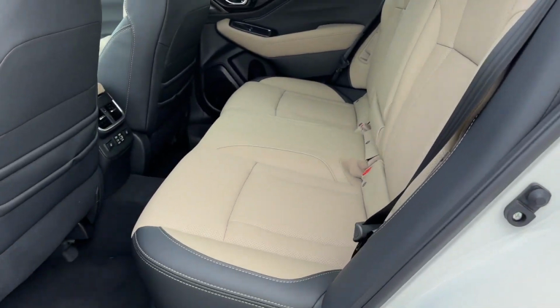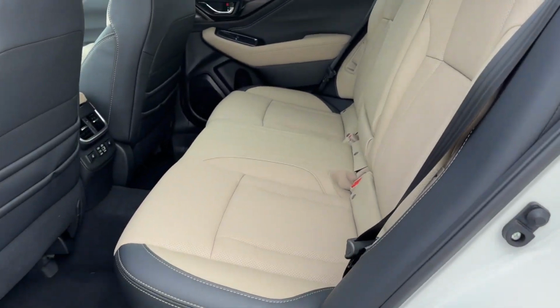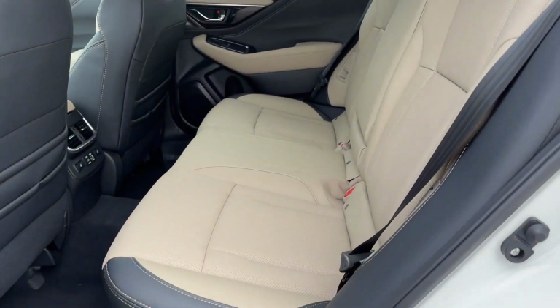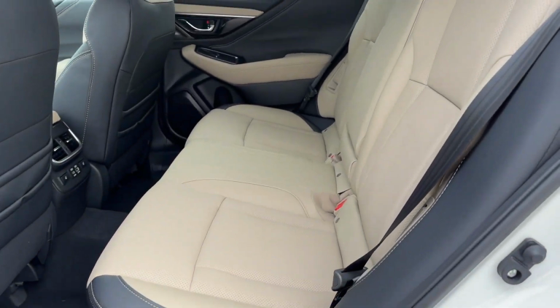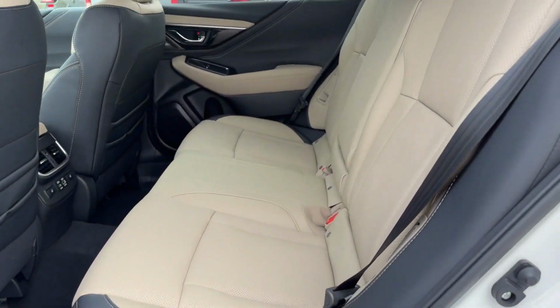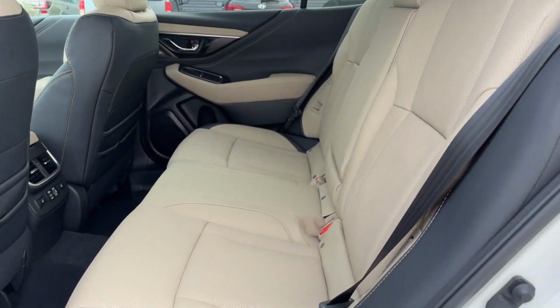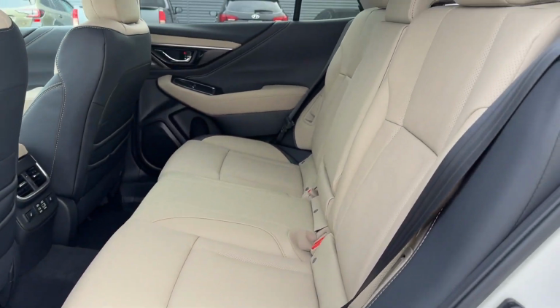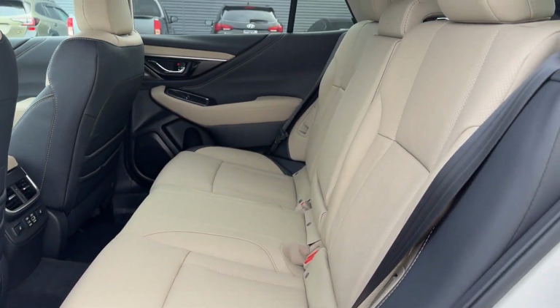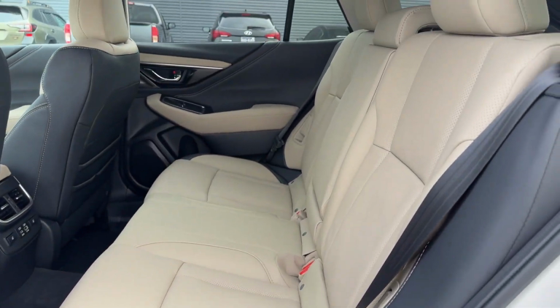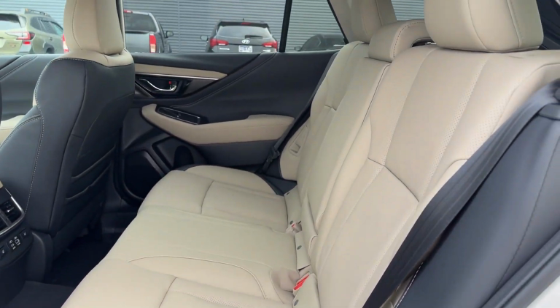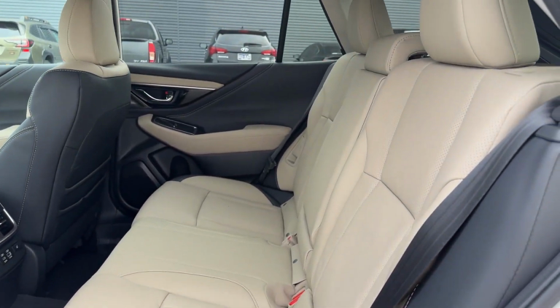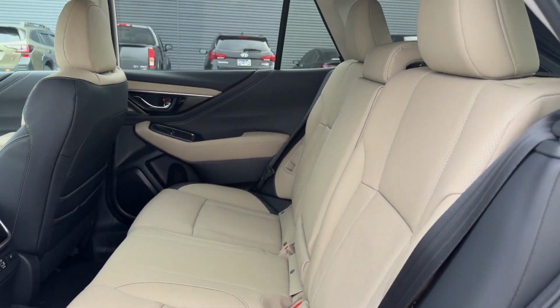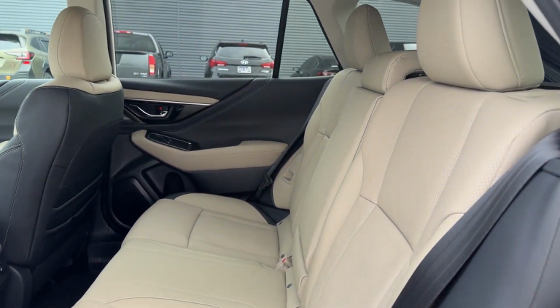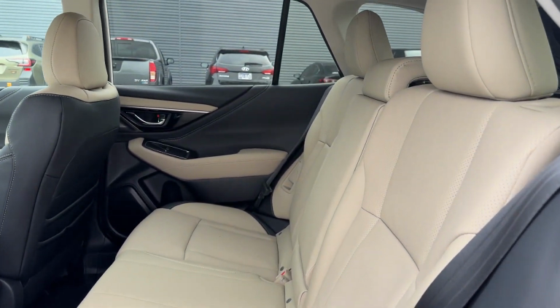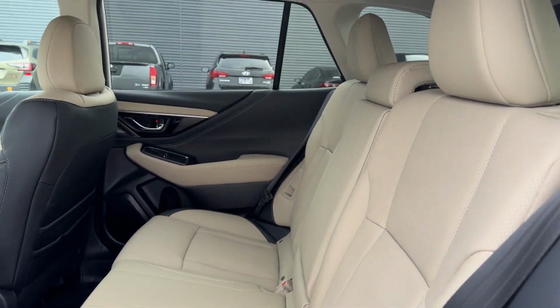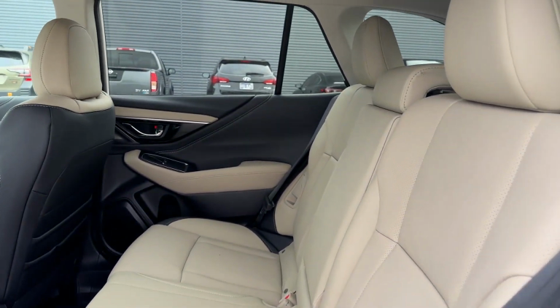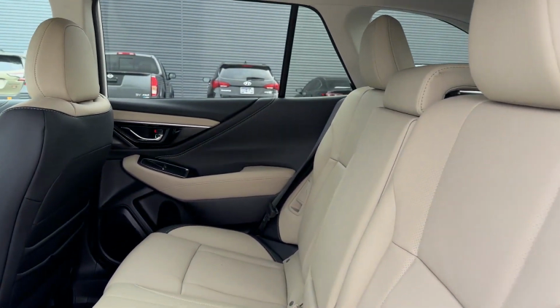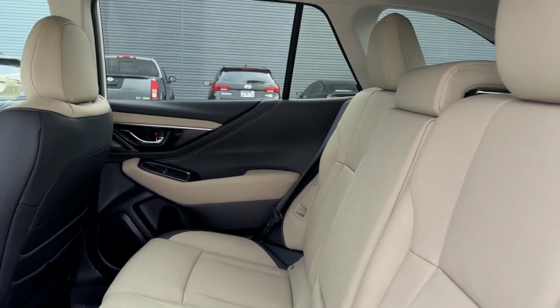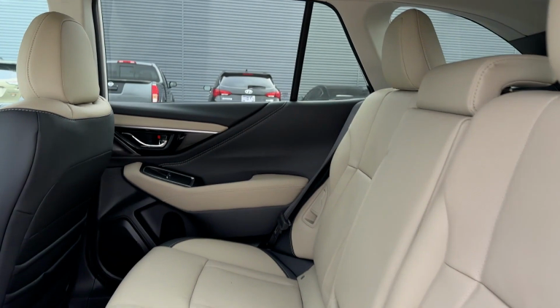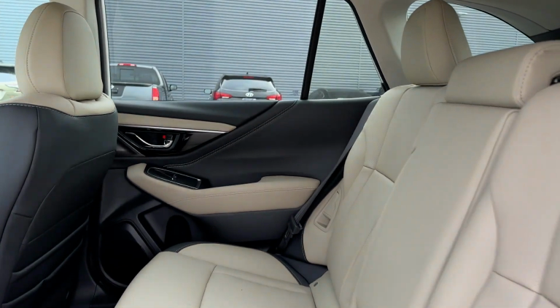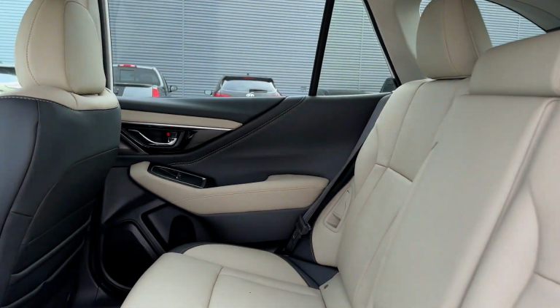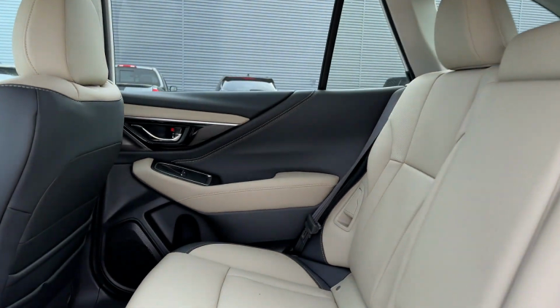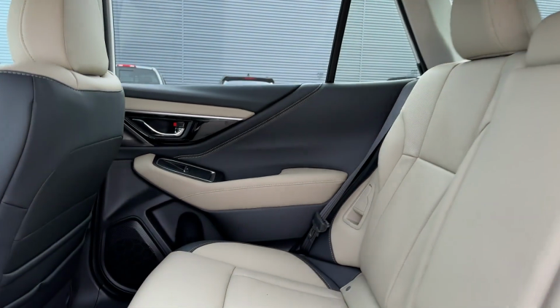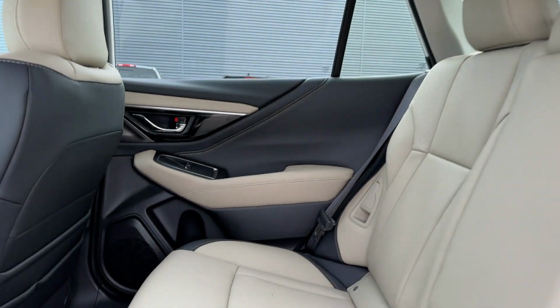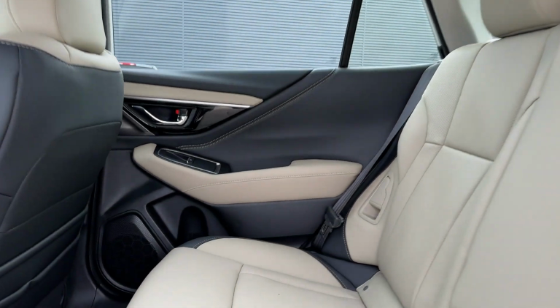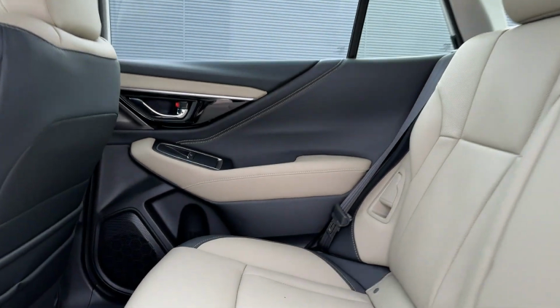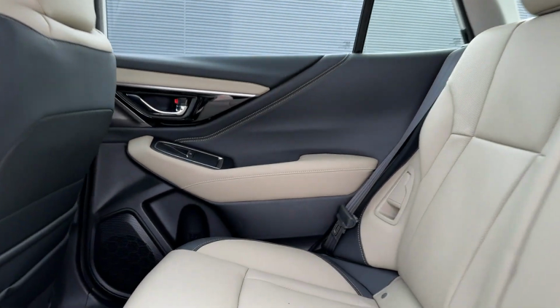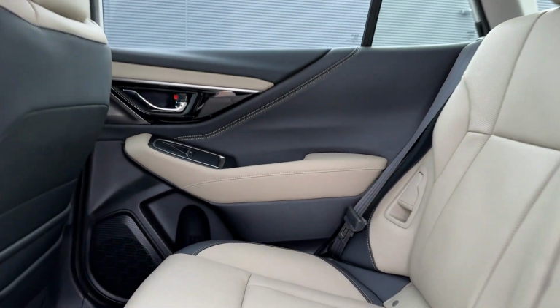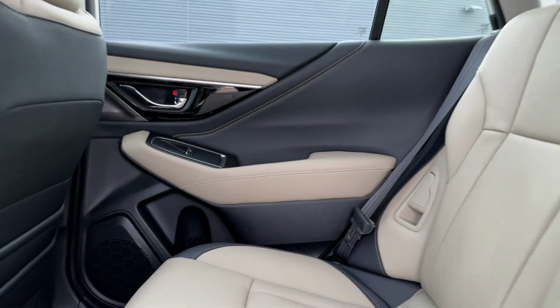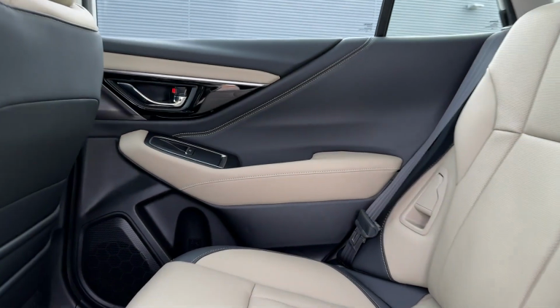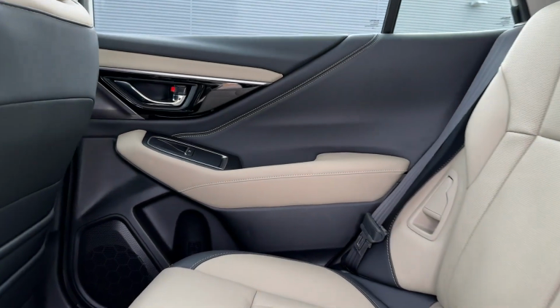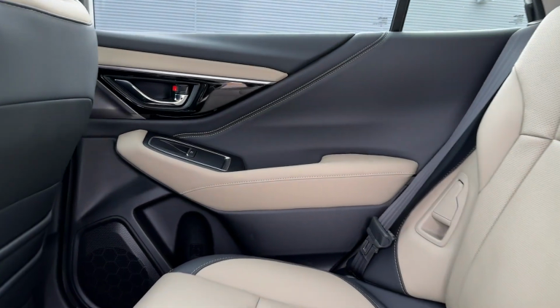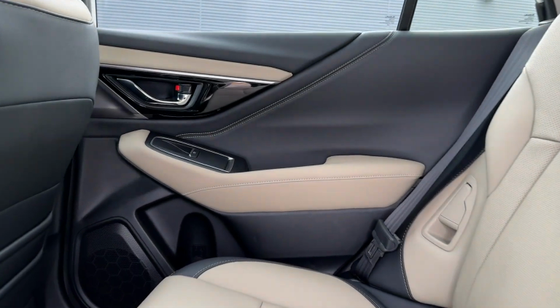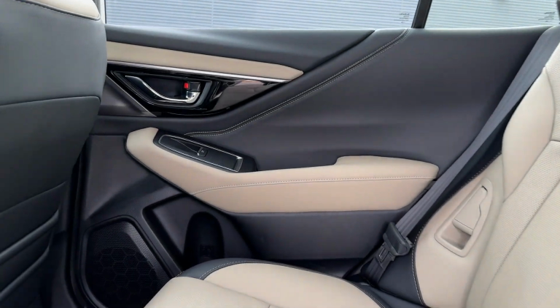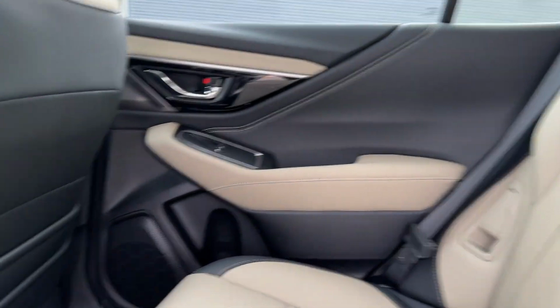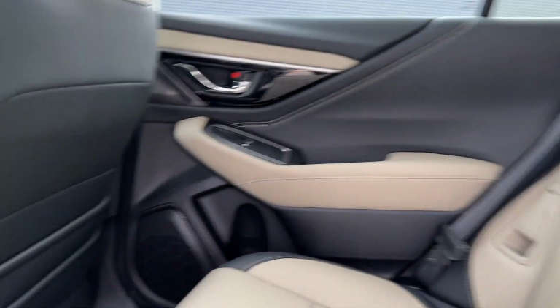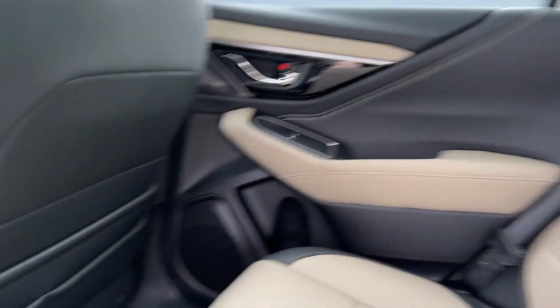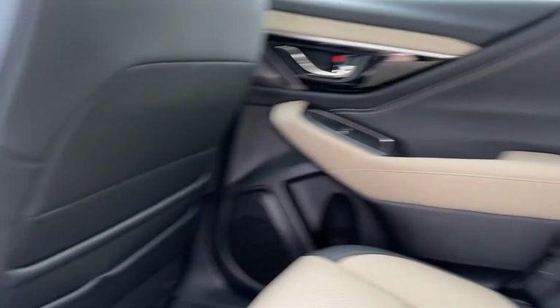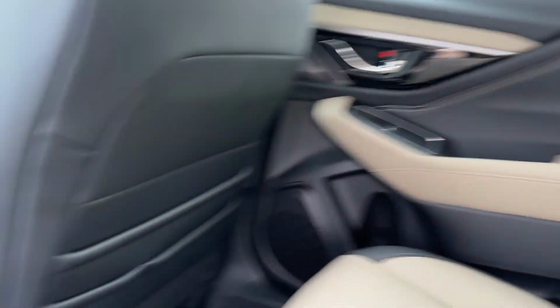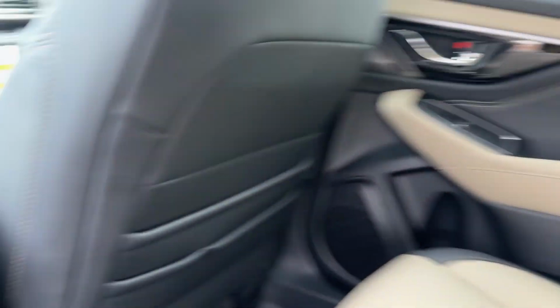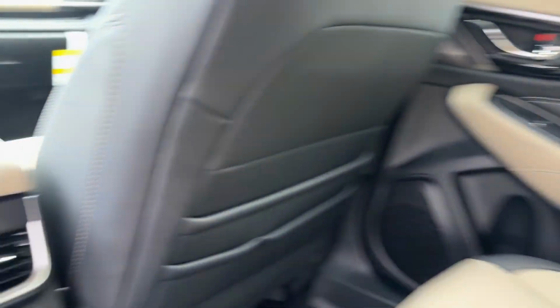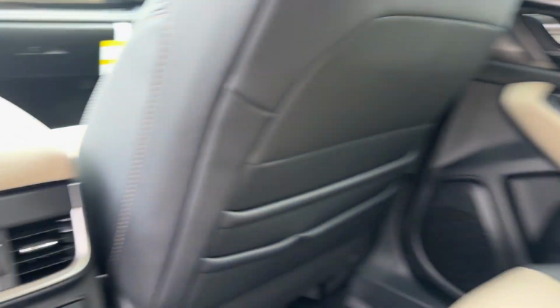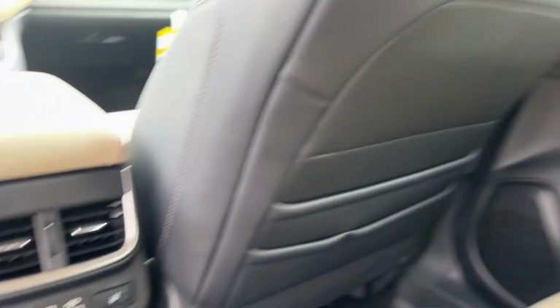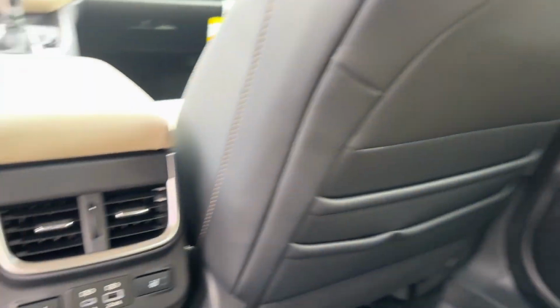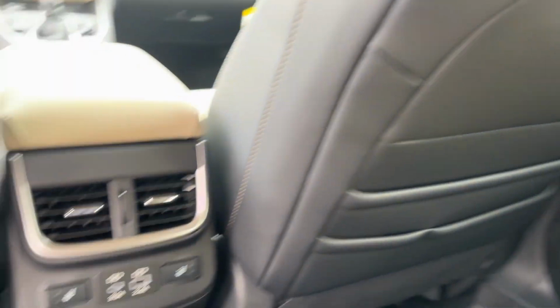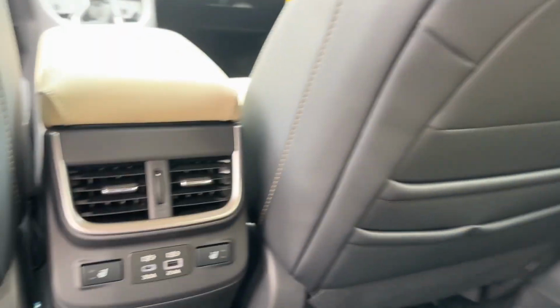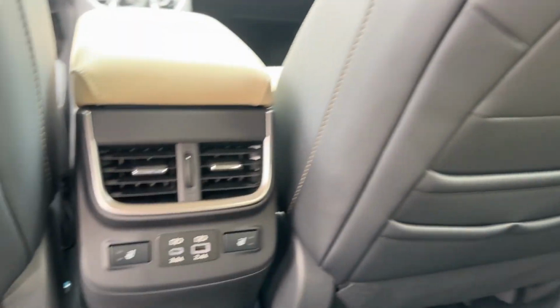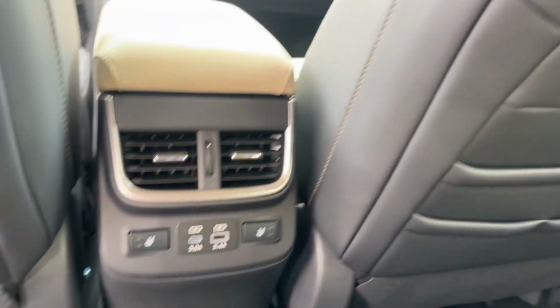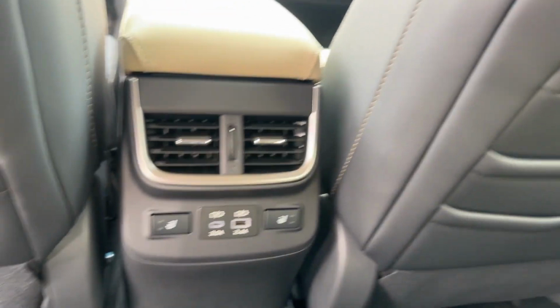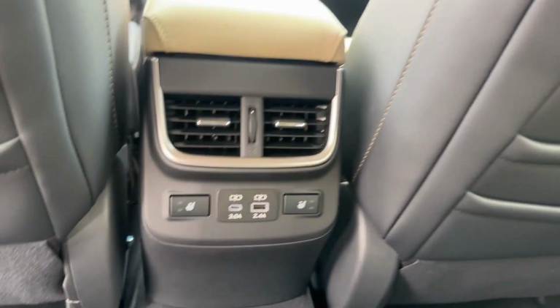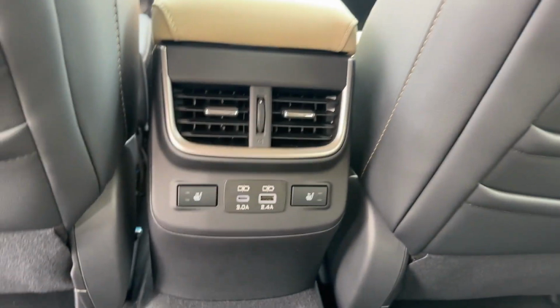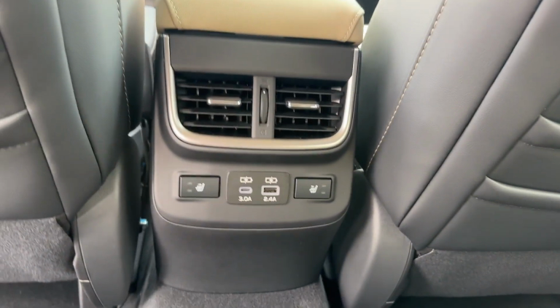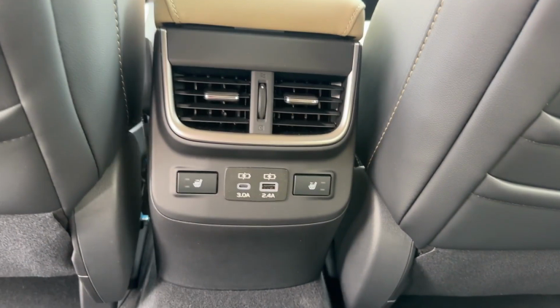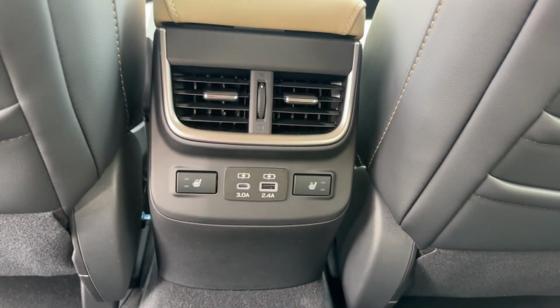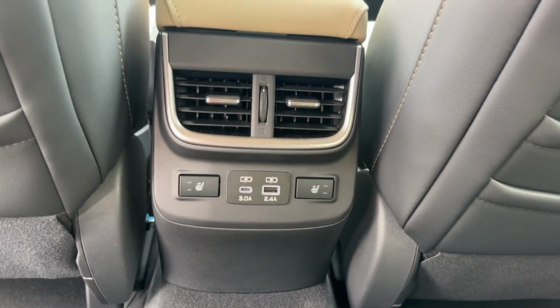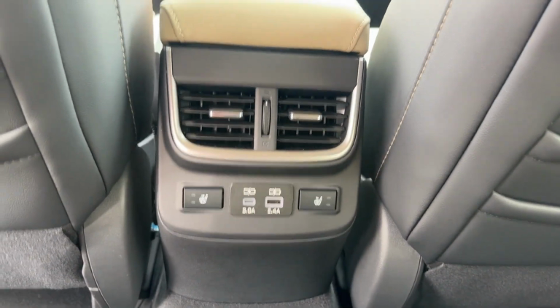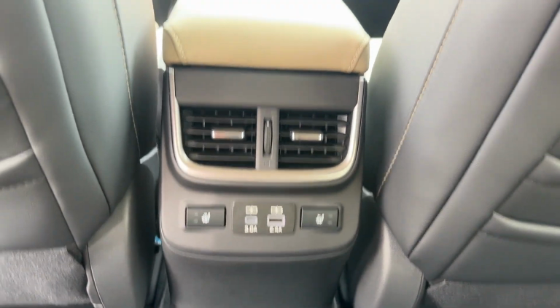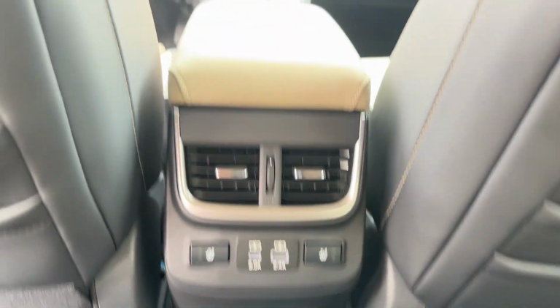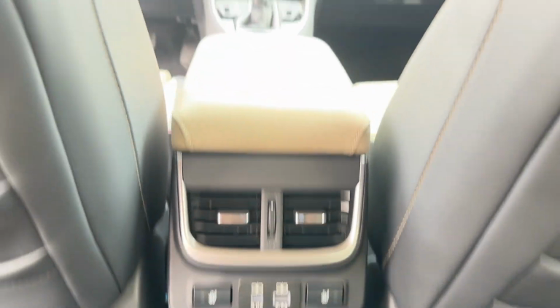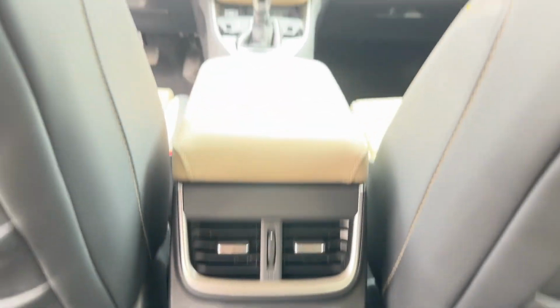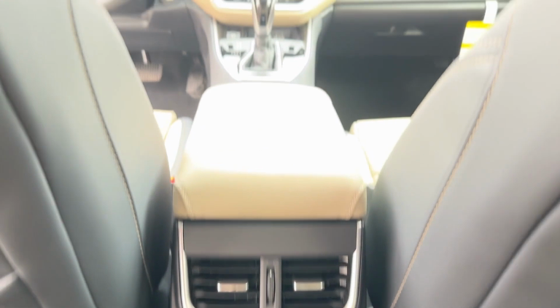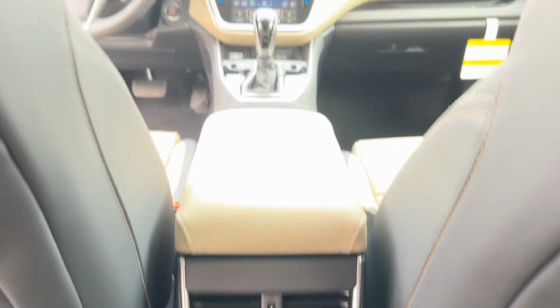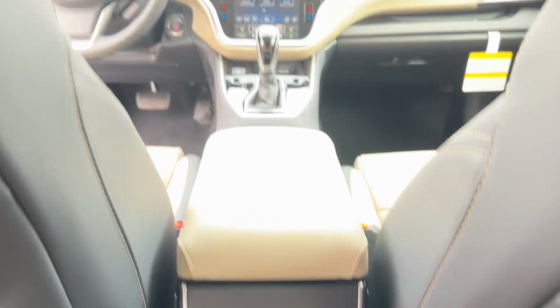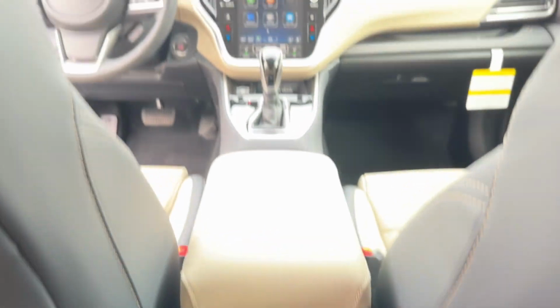Leather Seats, Backup Camera, Memory Seat, Heated Rear Seats, Tinted Windows, and Power Driver Seat.